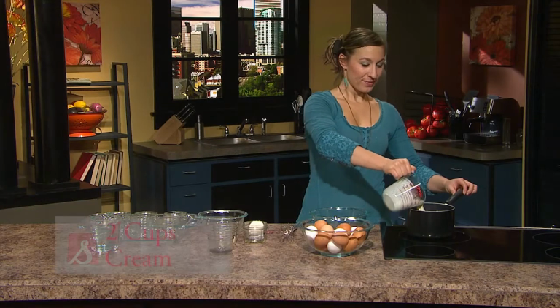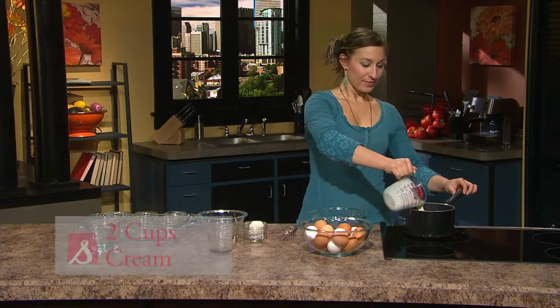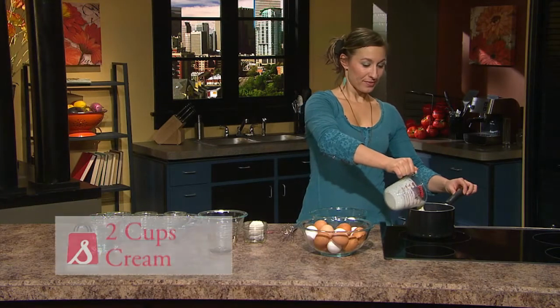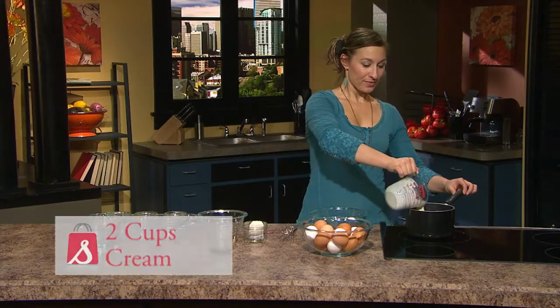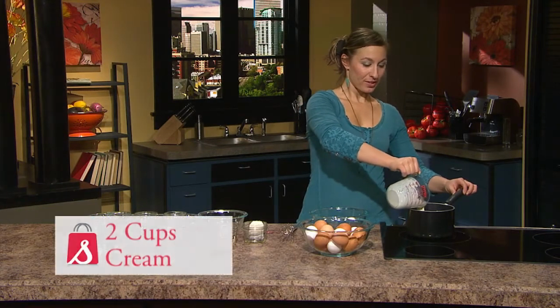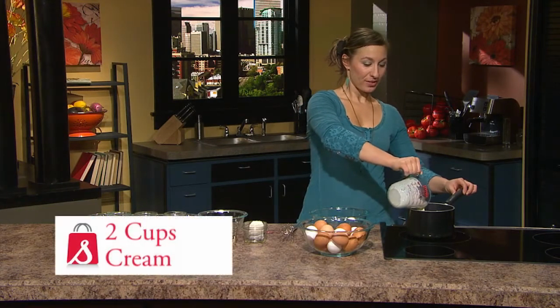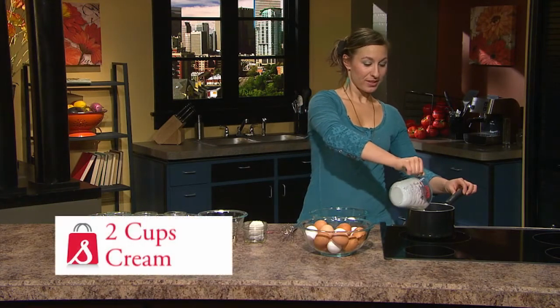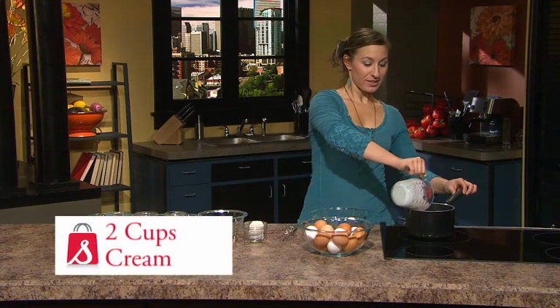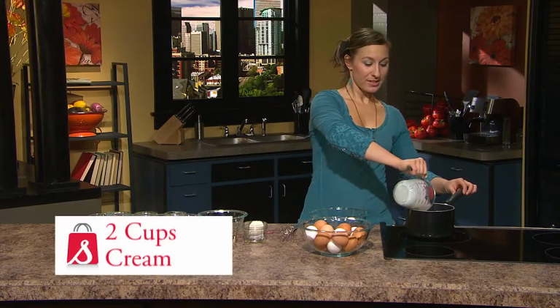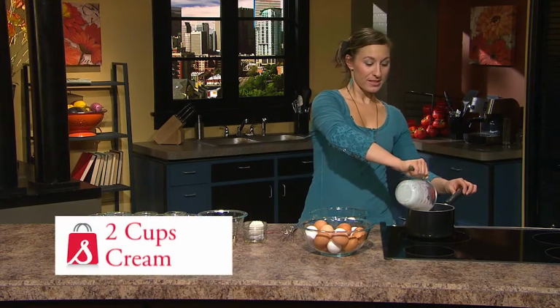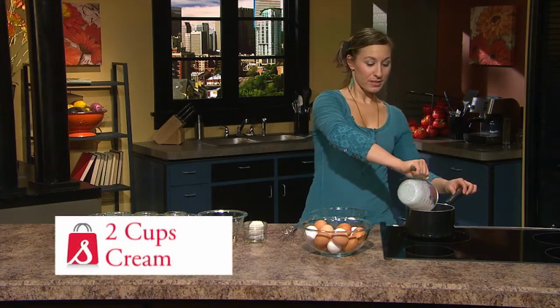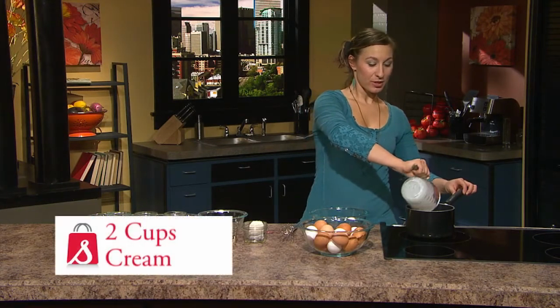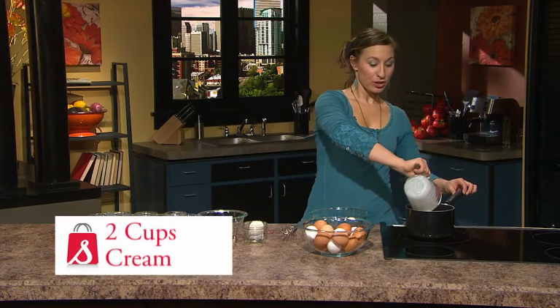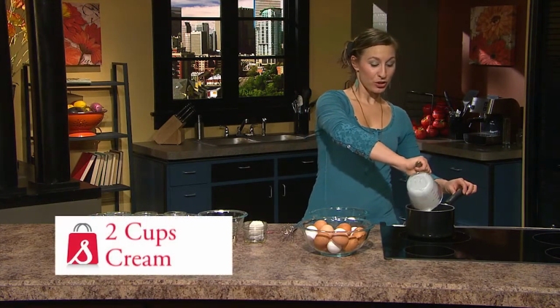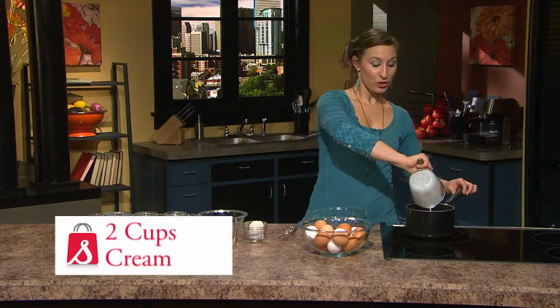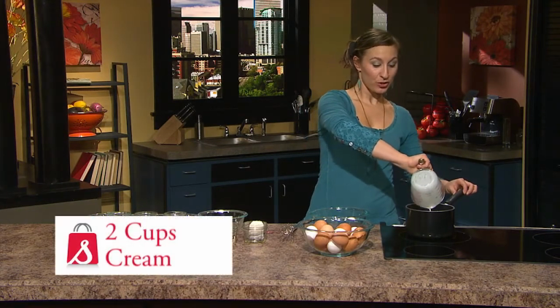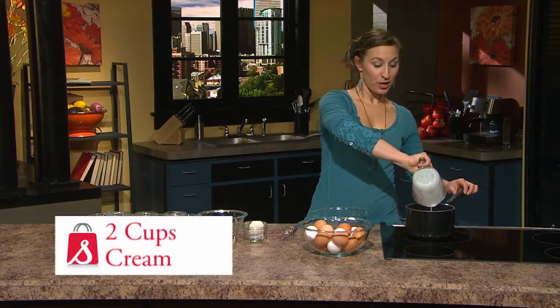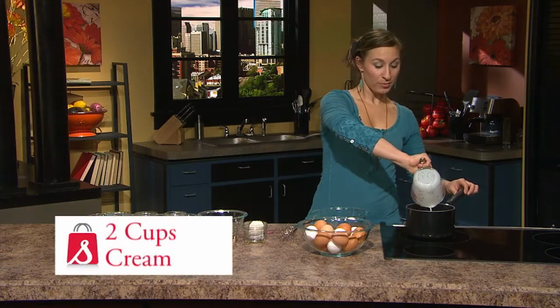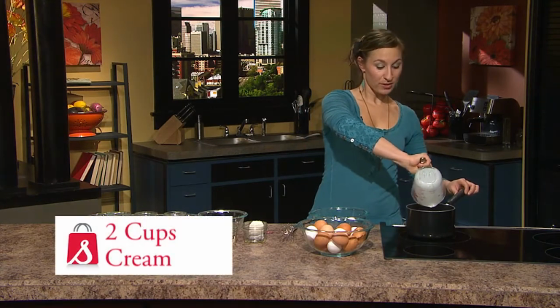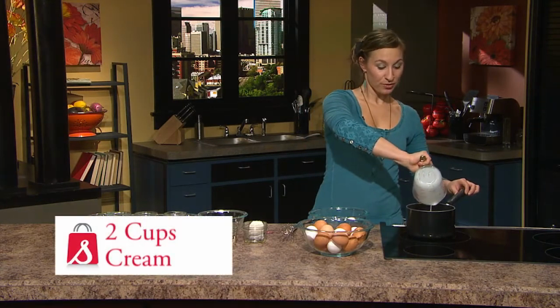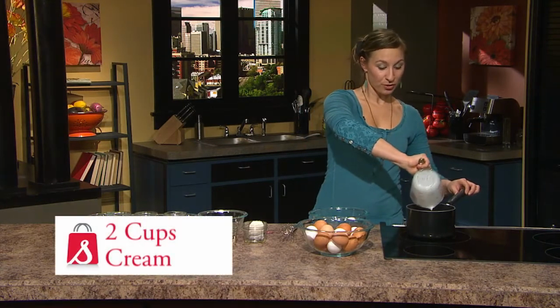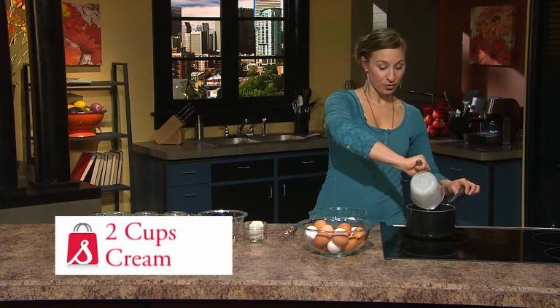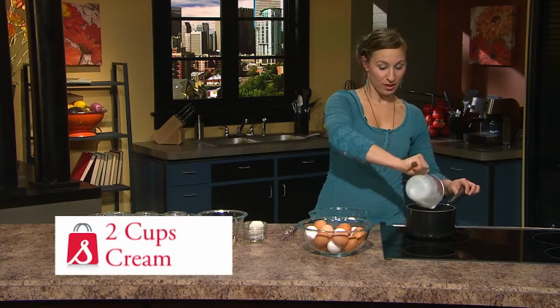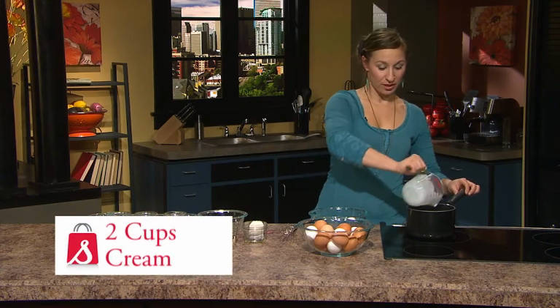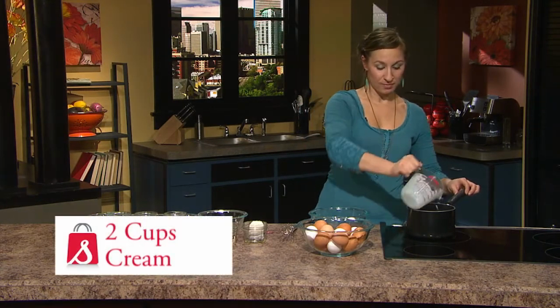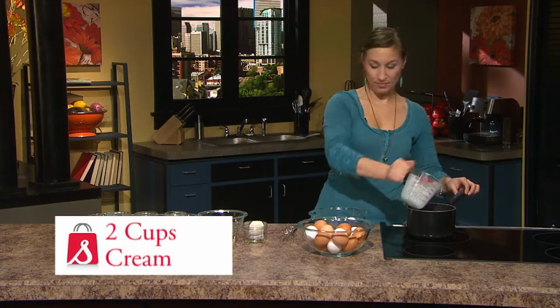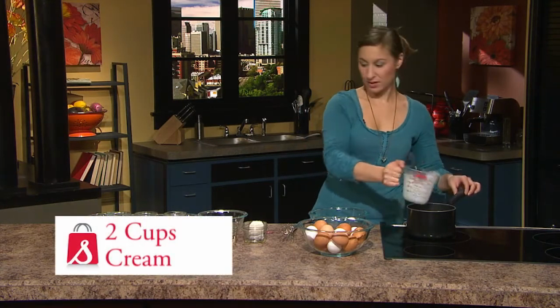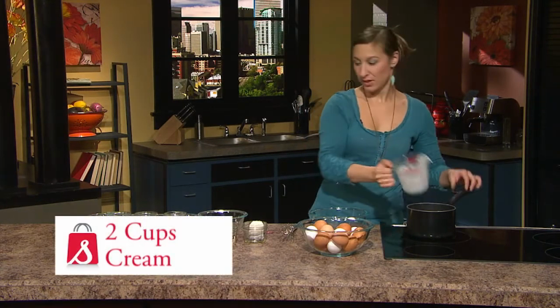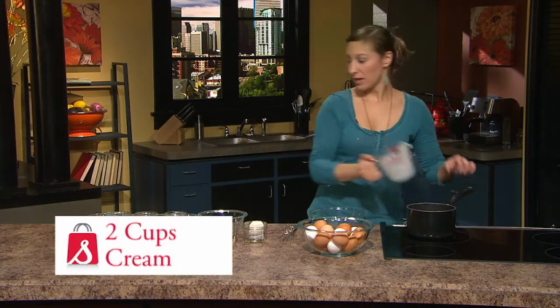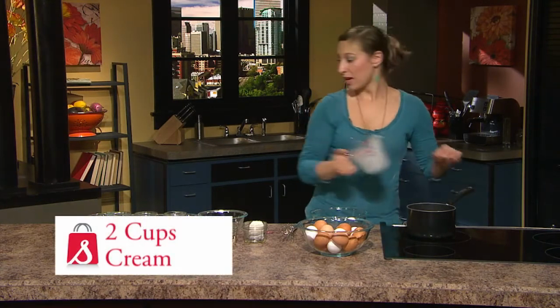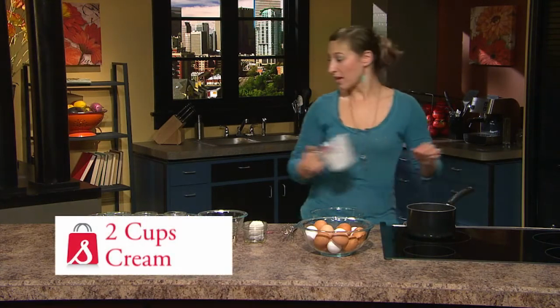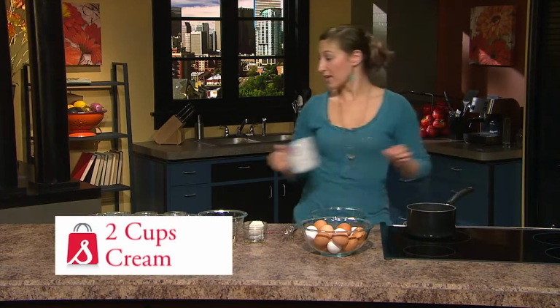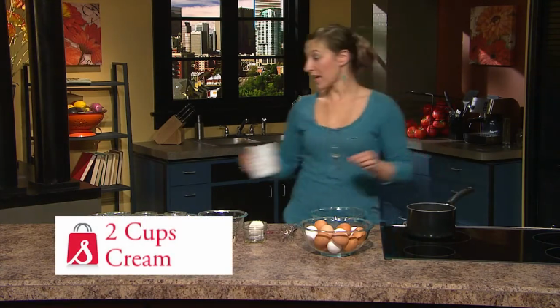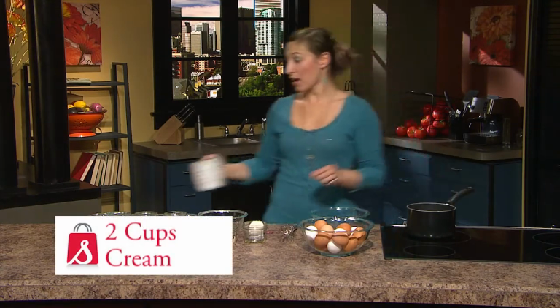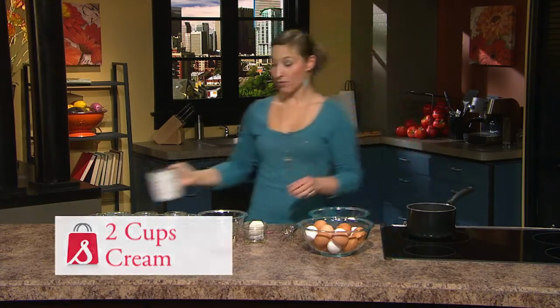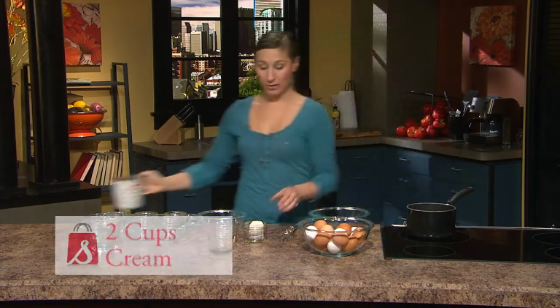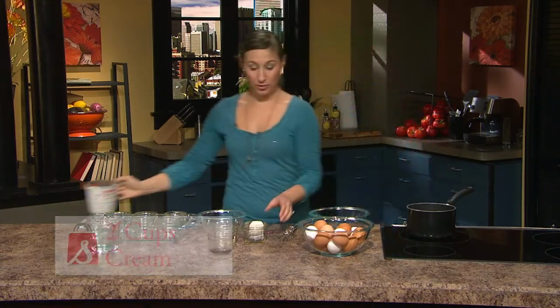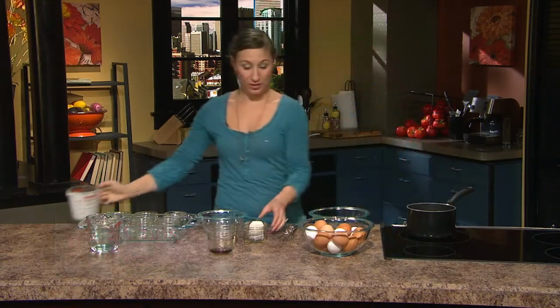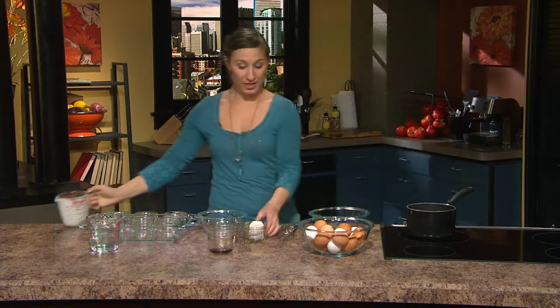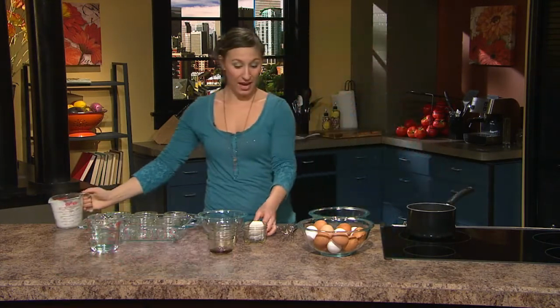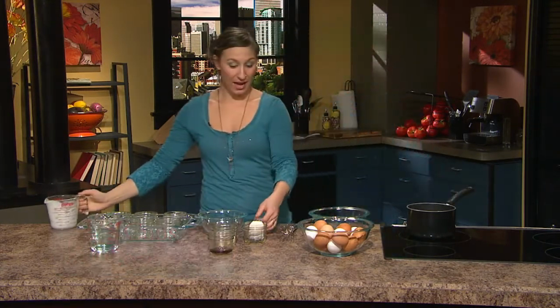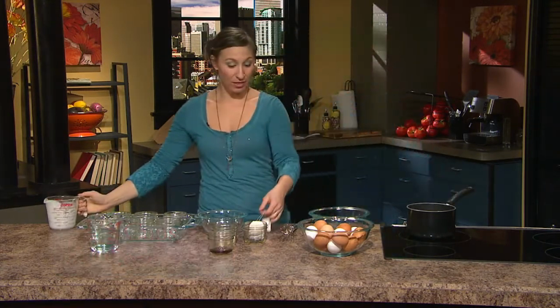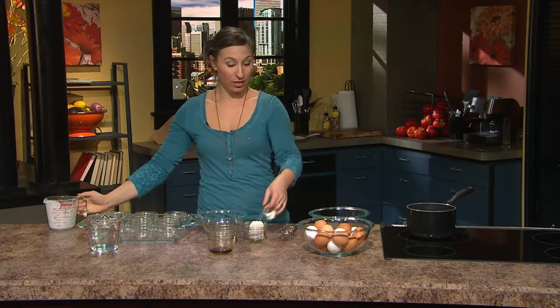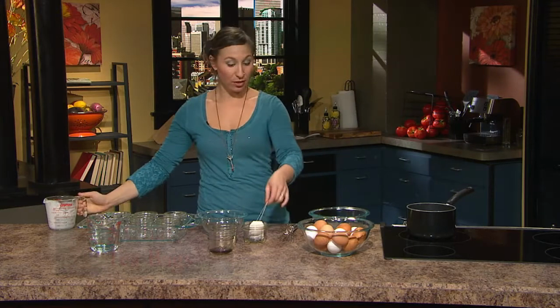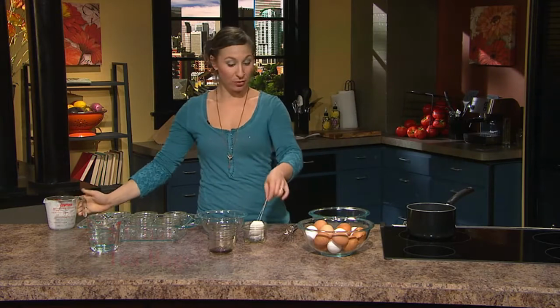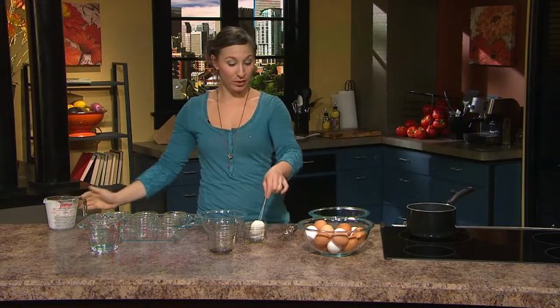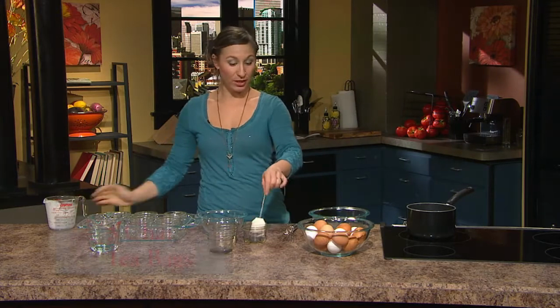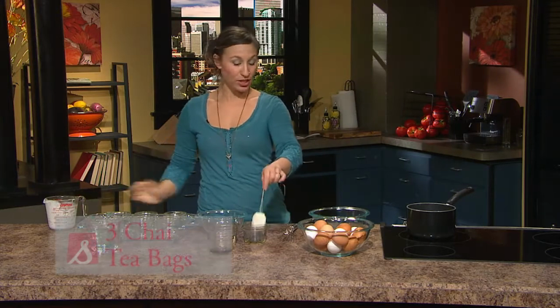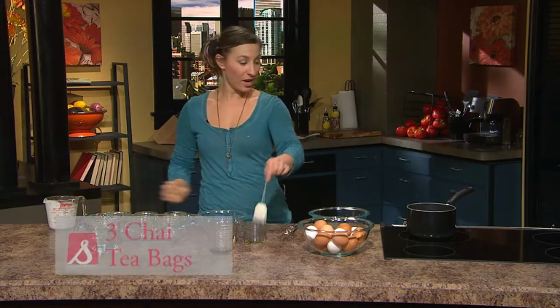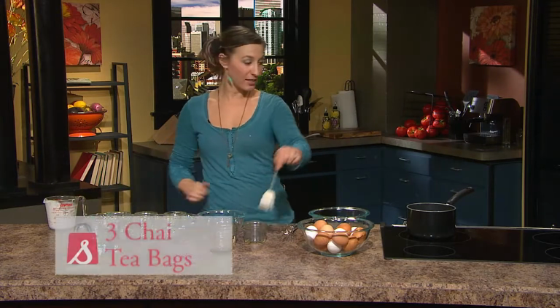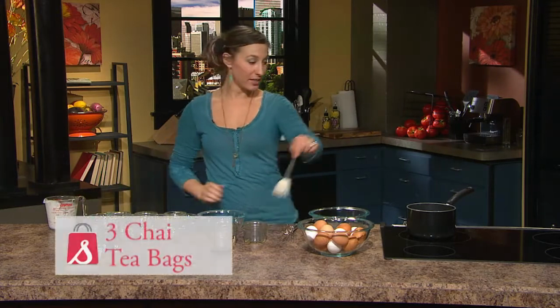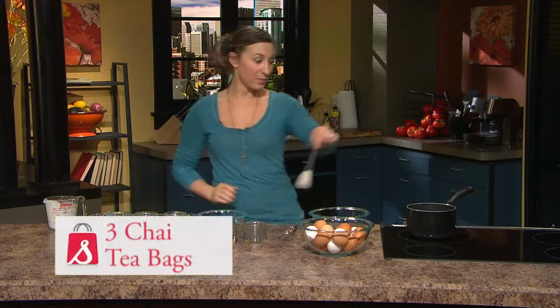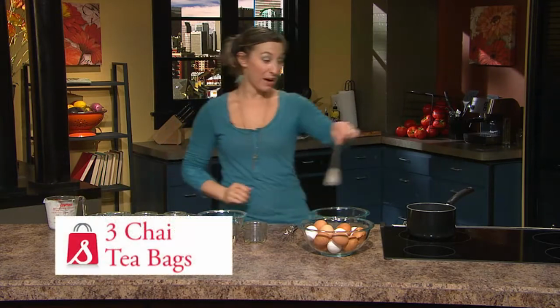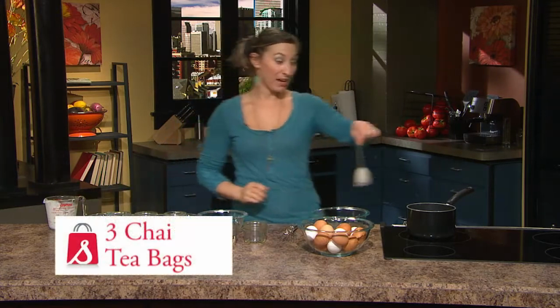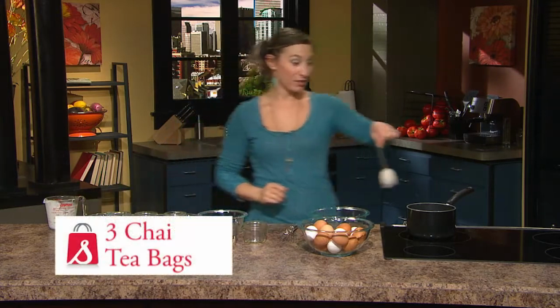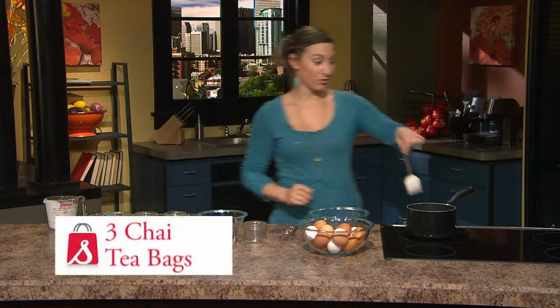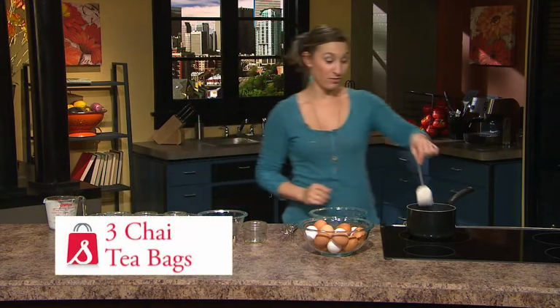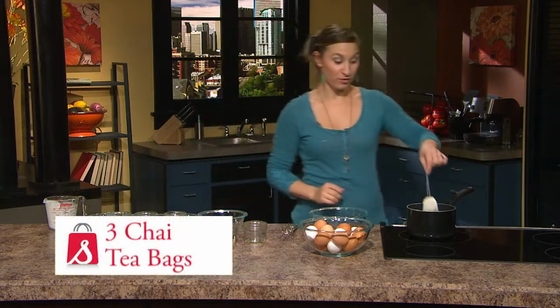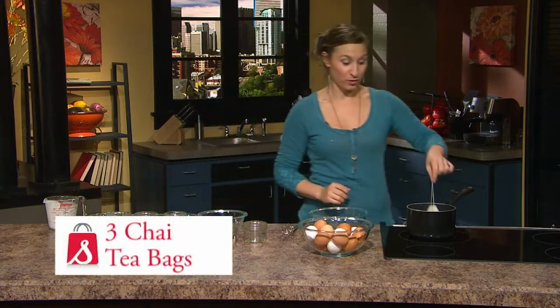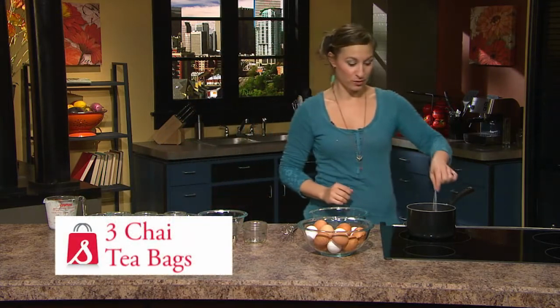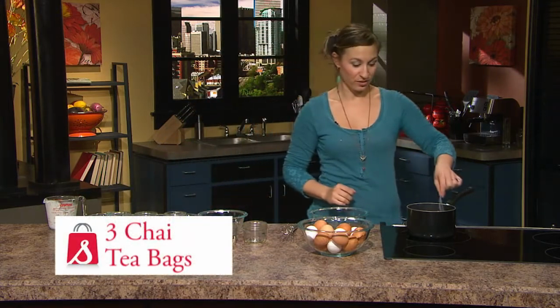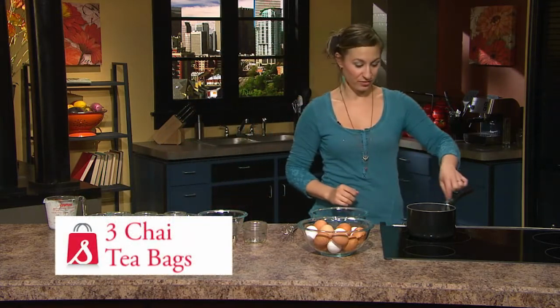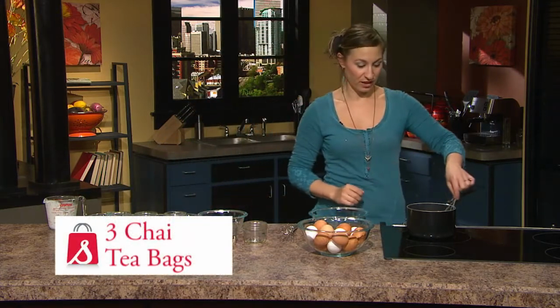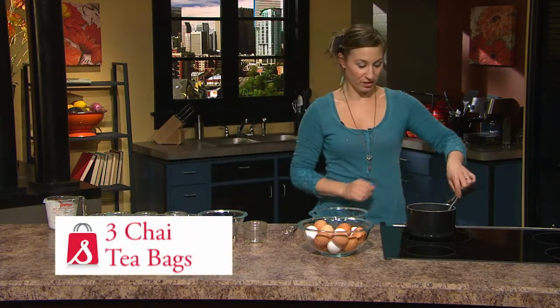We're going to simmer two cups of cream and now I'm going to add three chai tea bags to infuse the flavor.